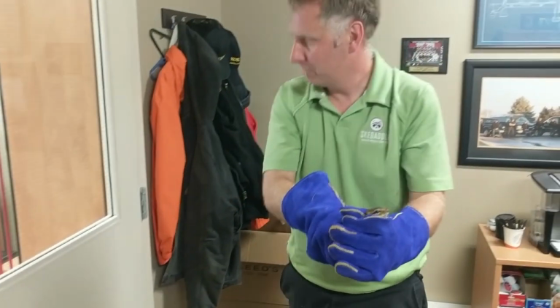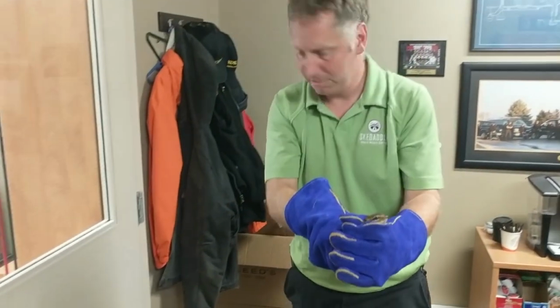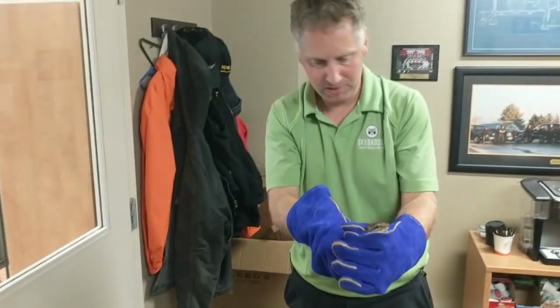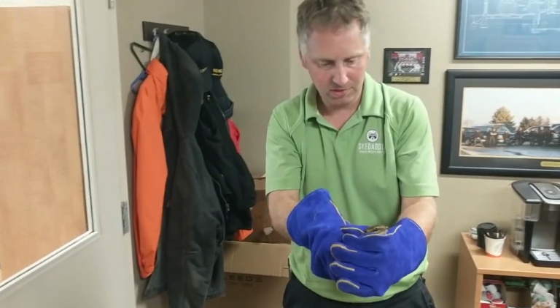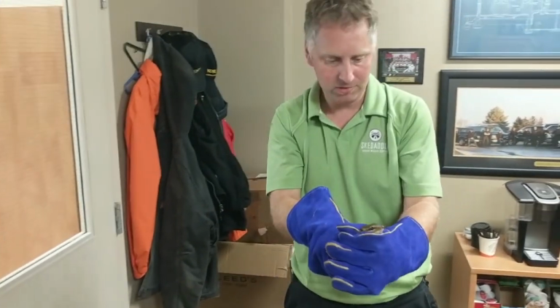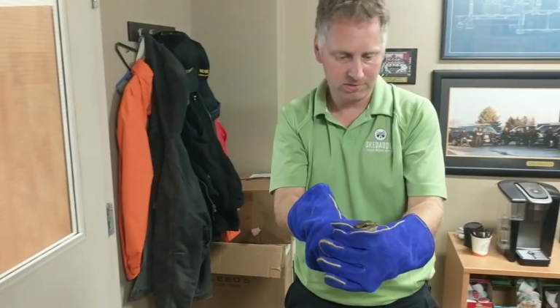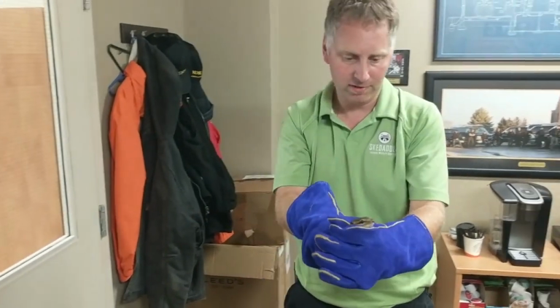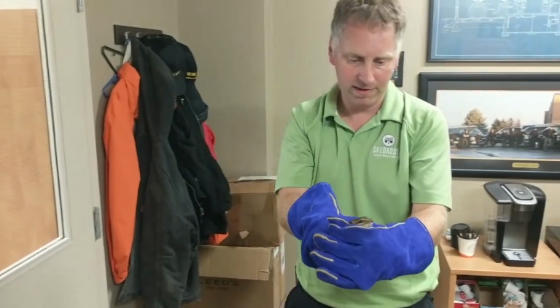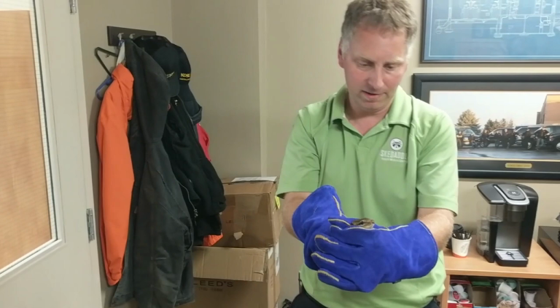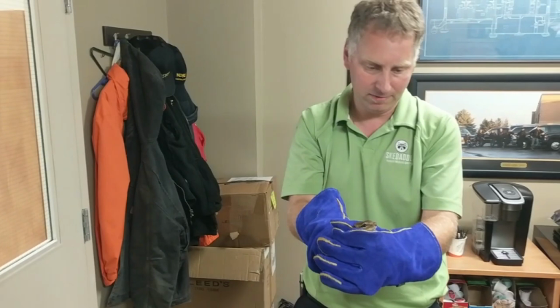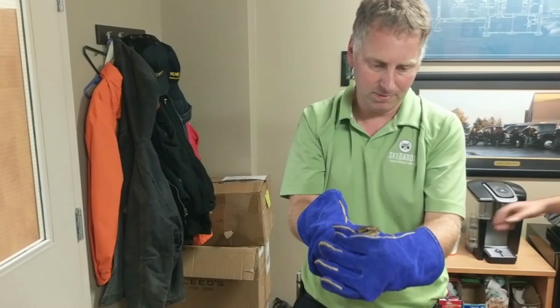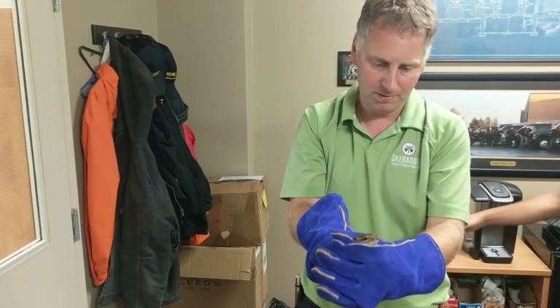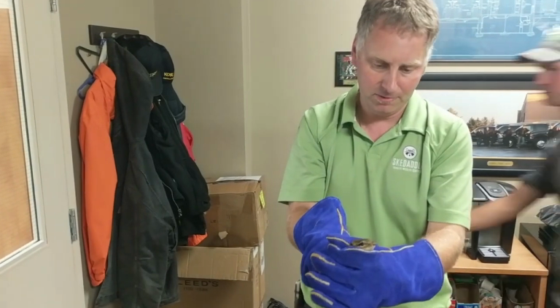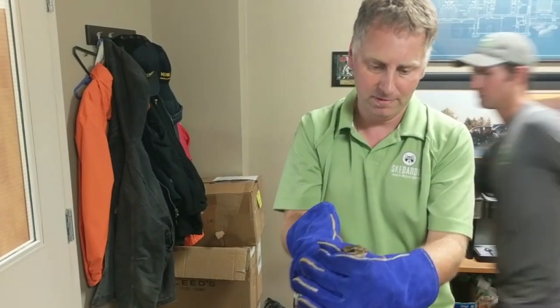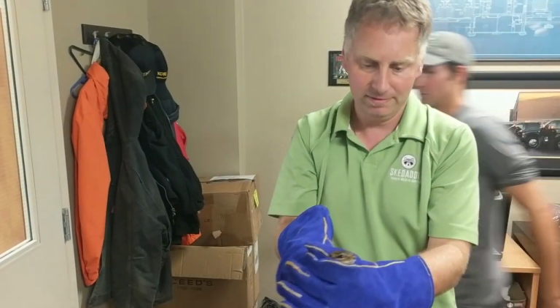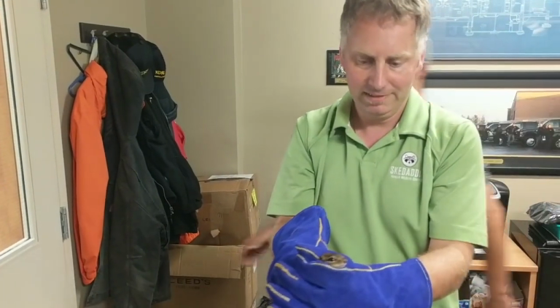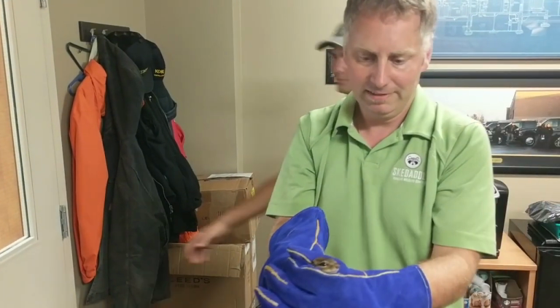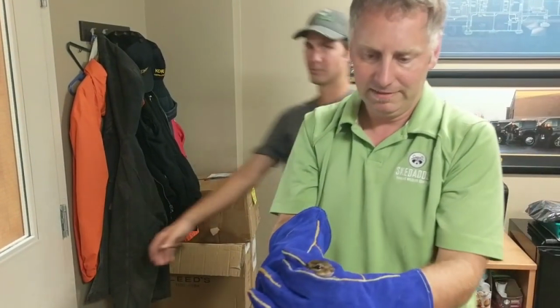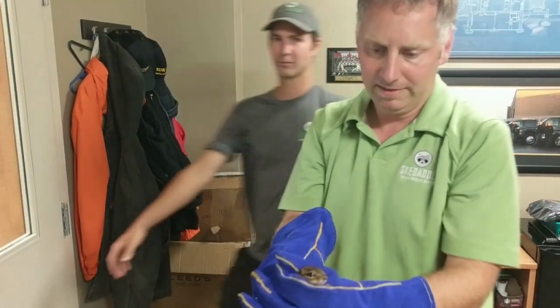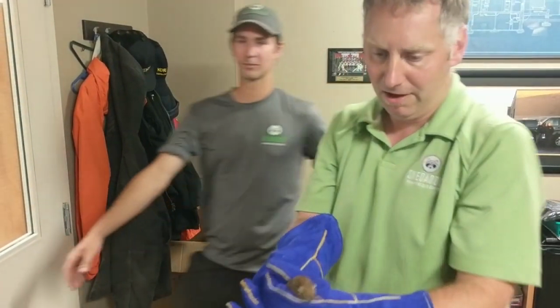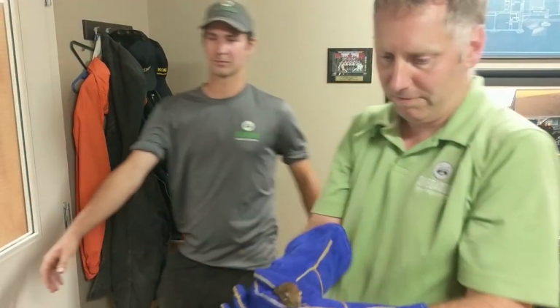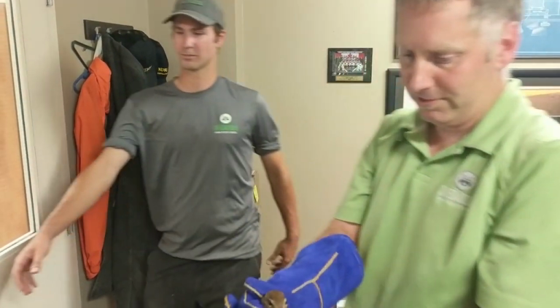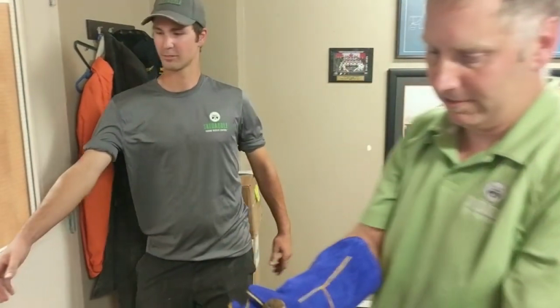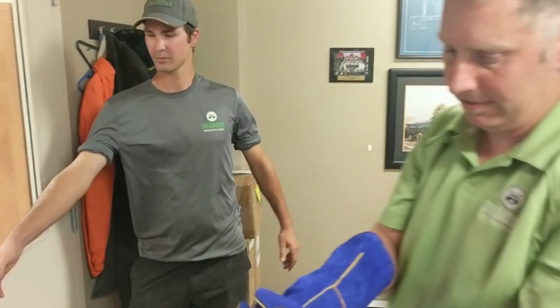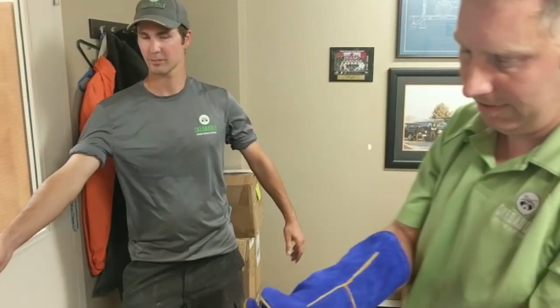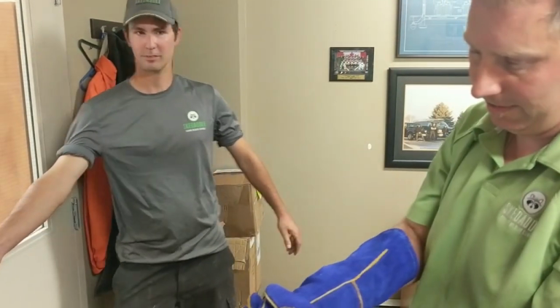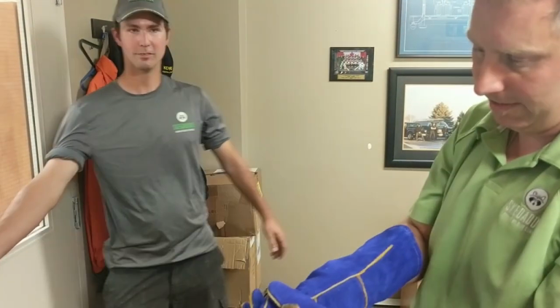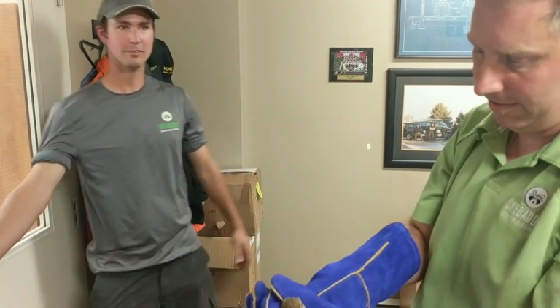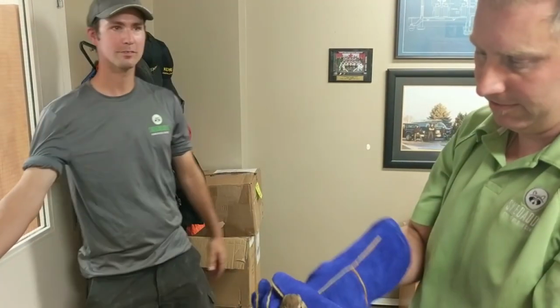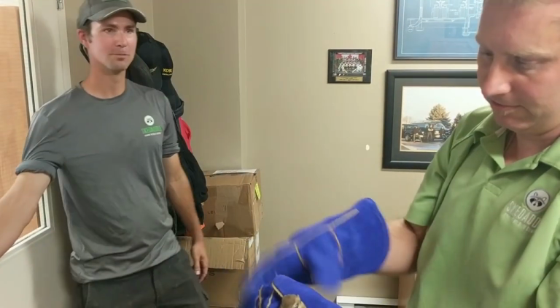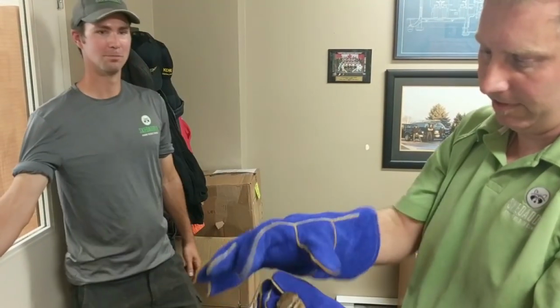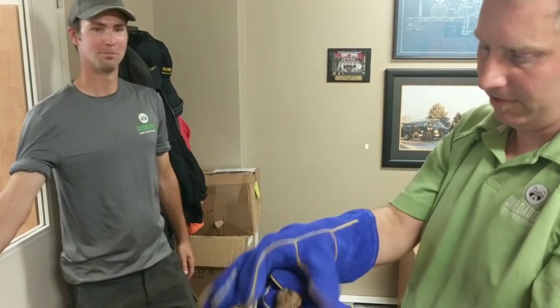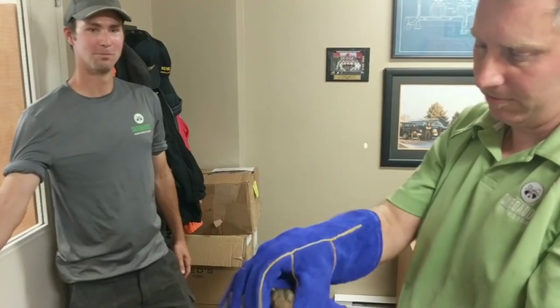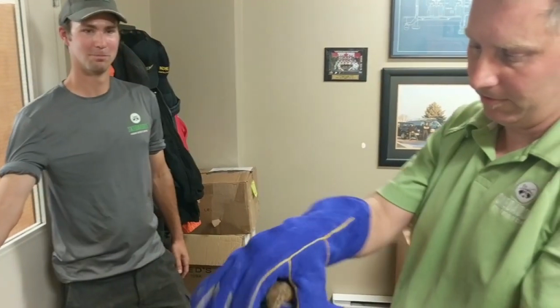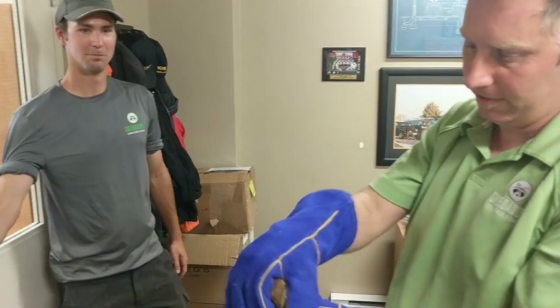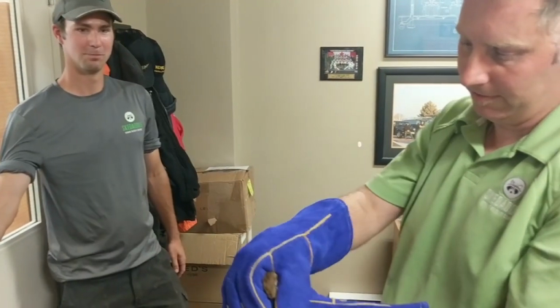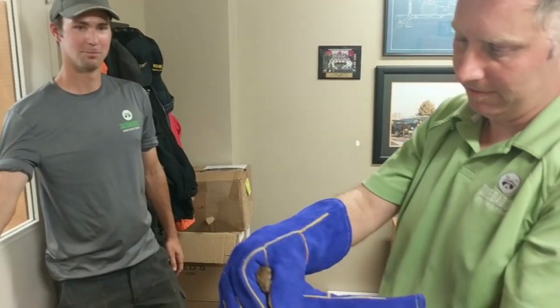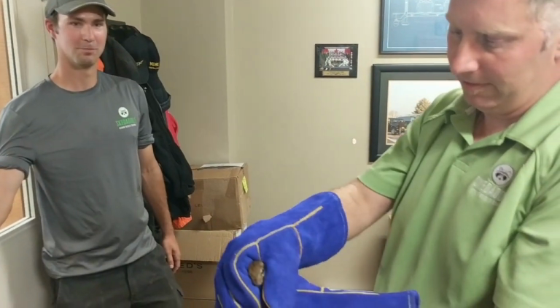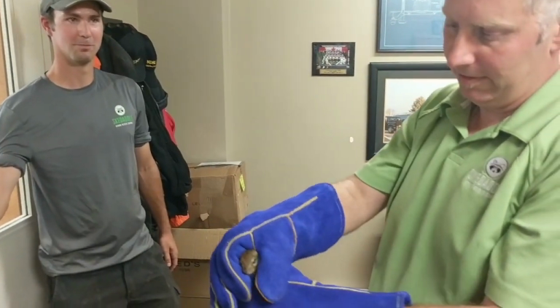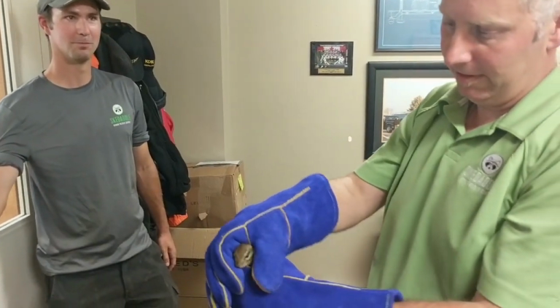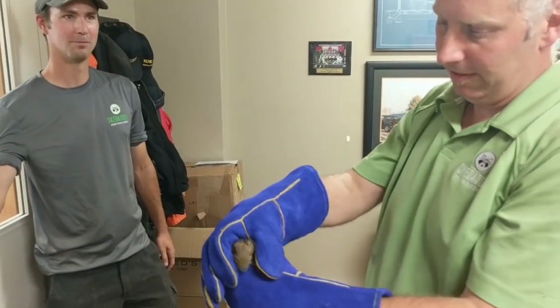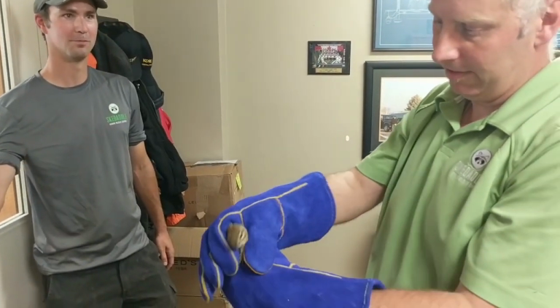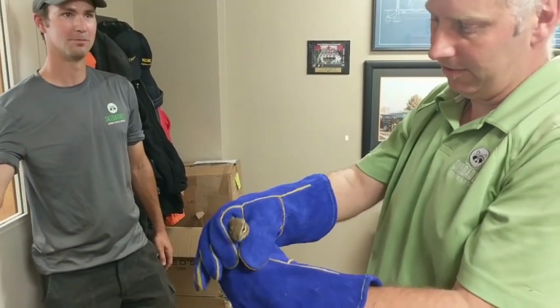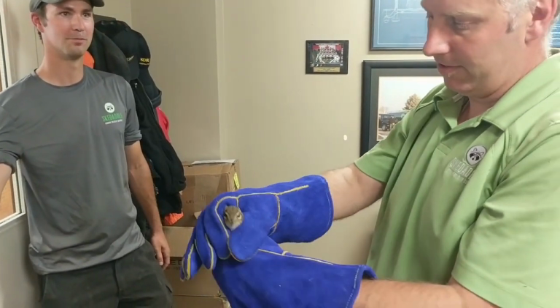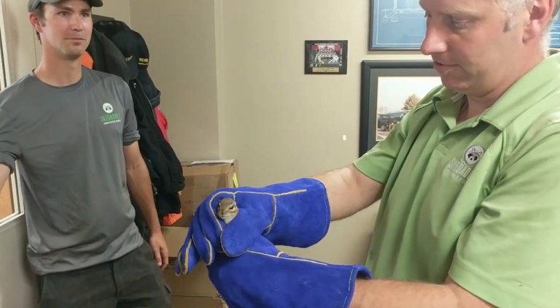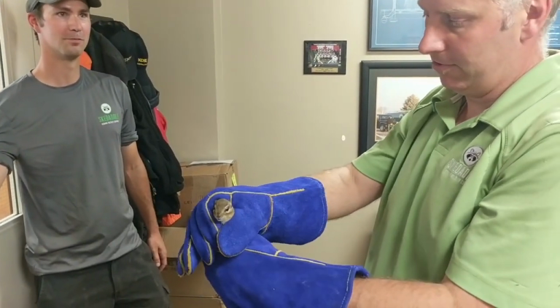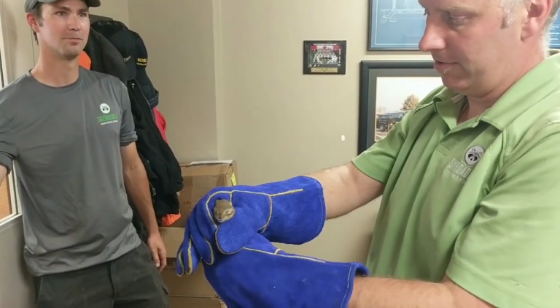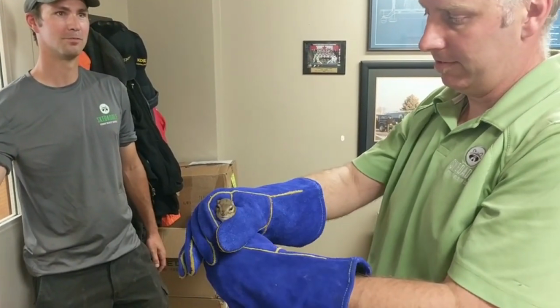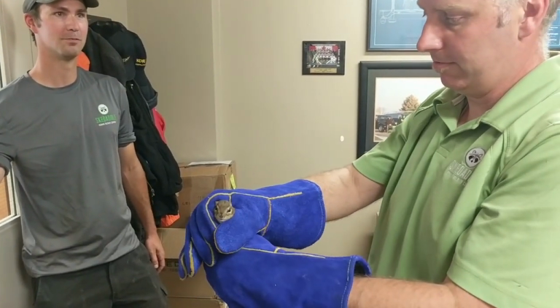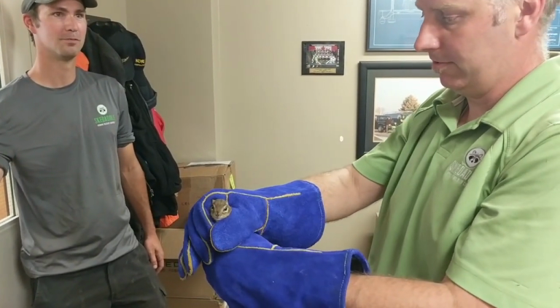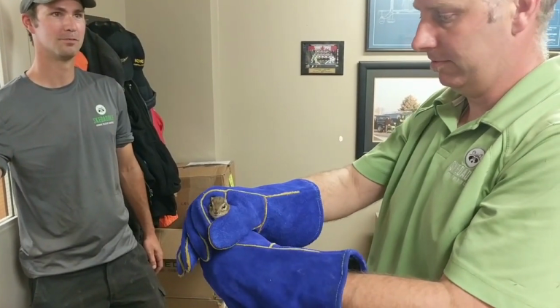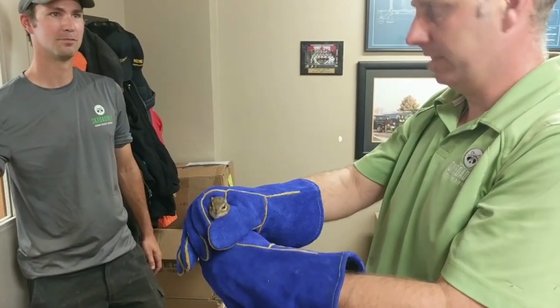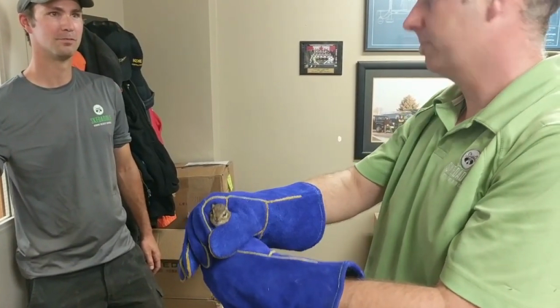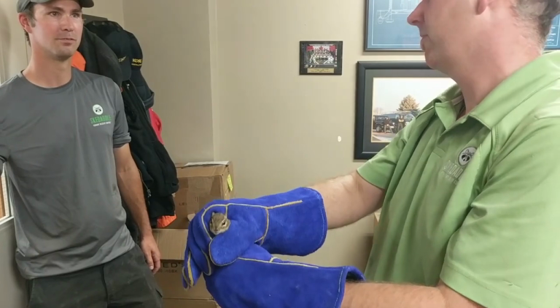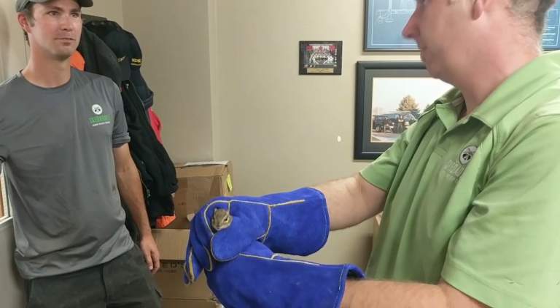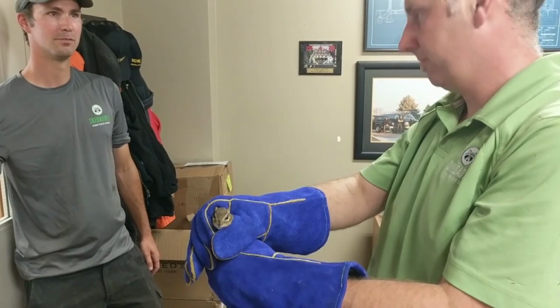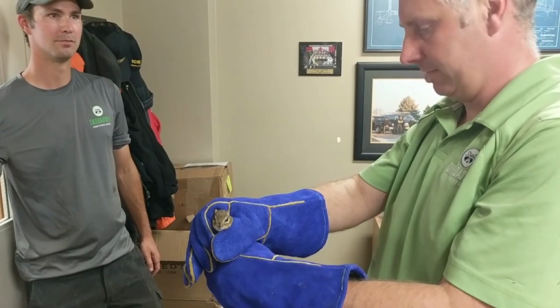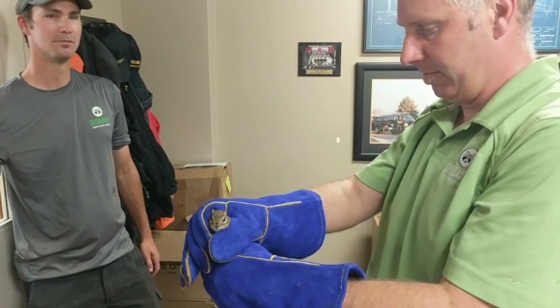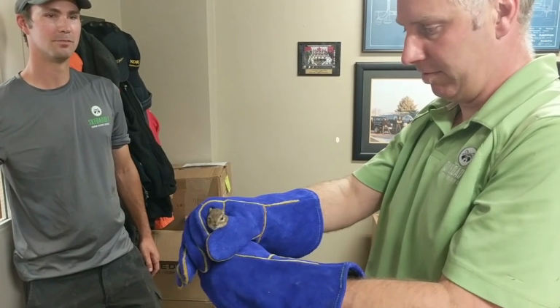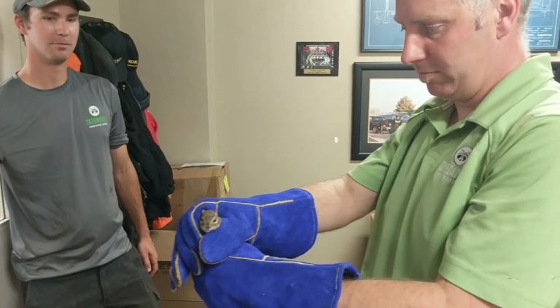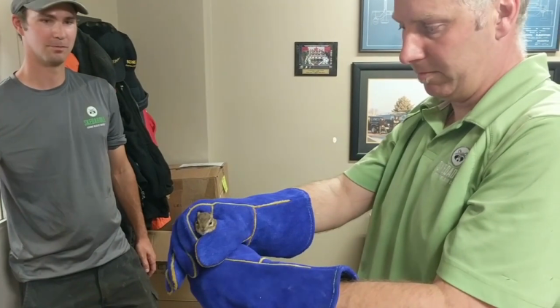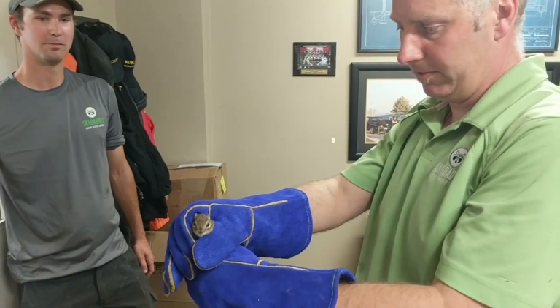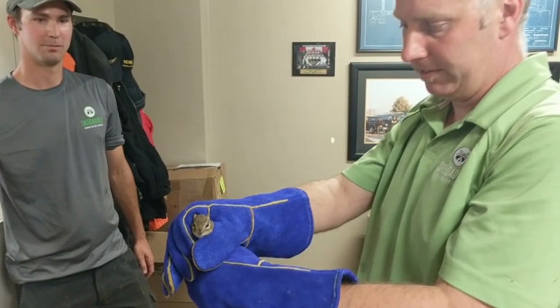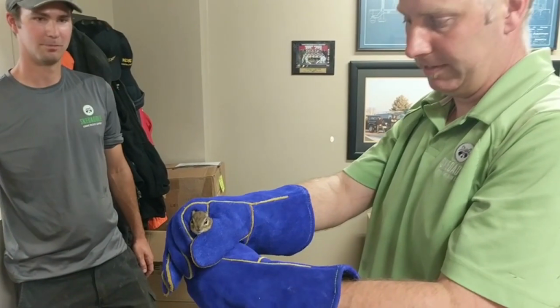We can pretty much go straight out through the office here and straight out through a garage door, and we'll let him go away from the building.